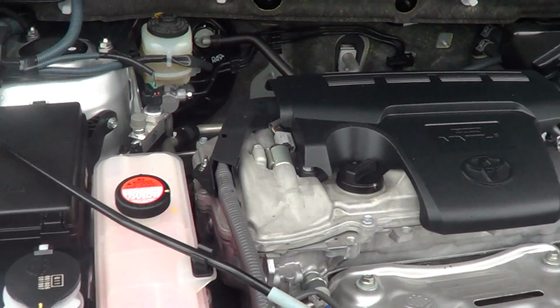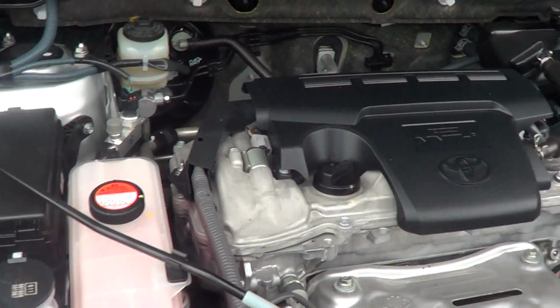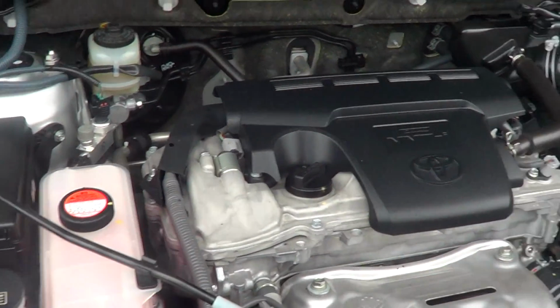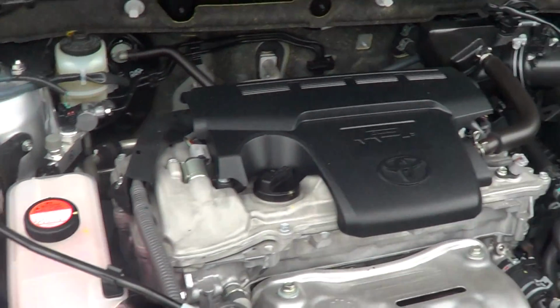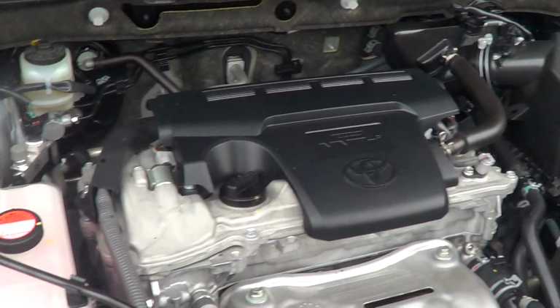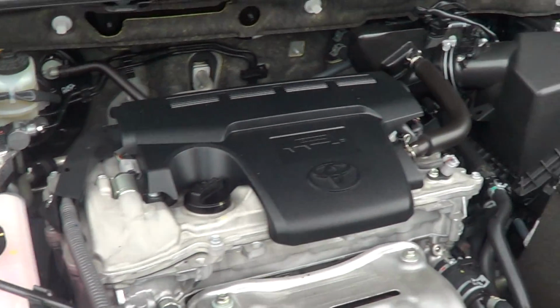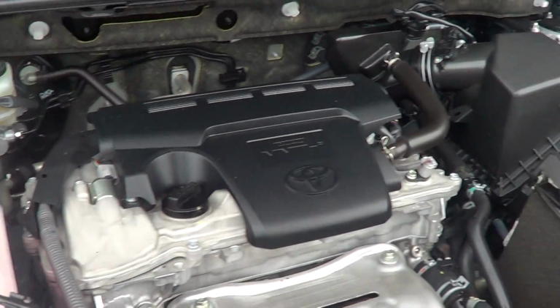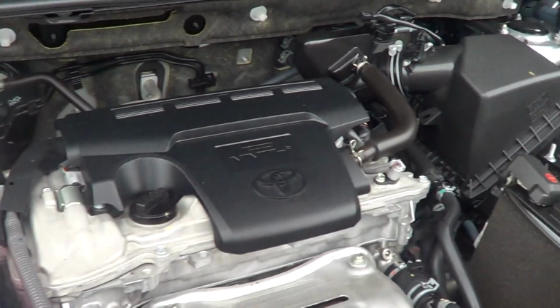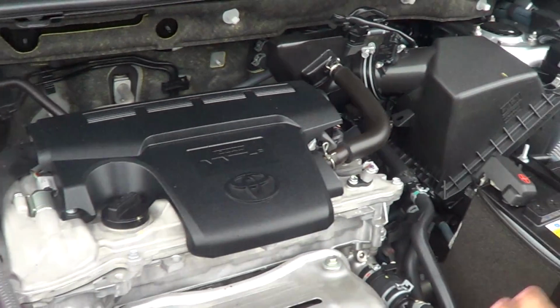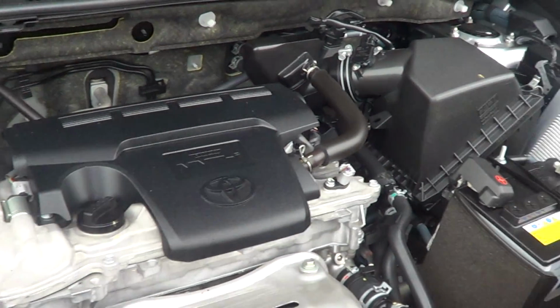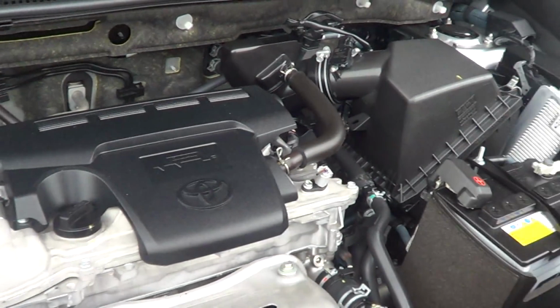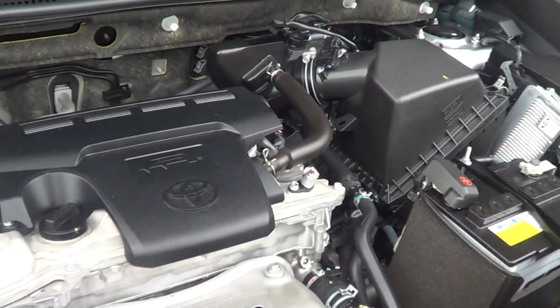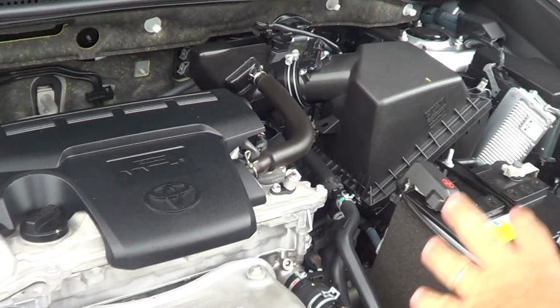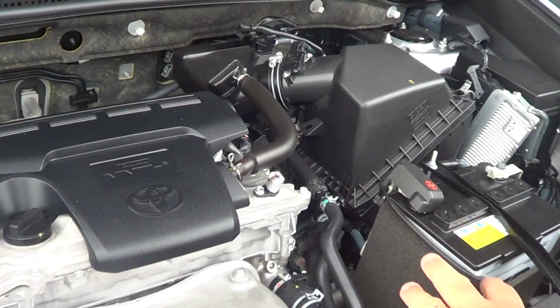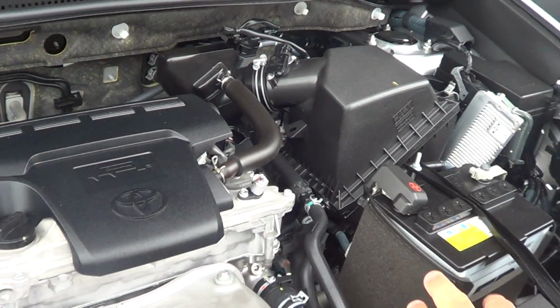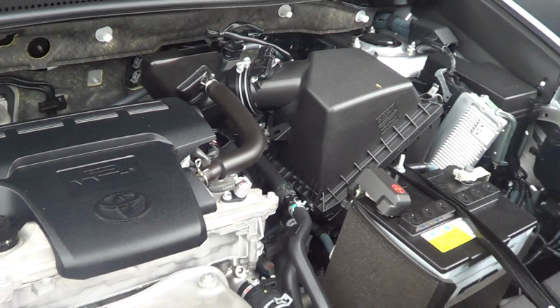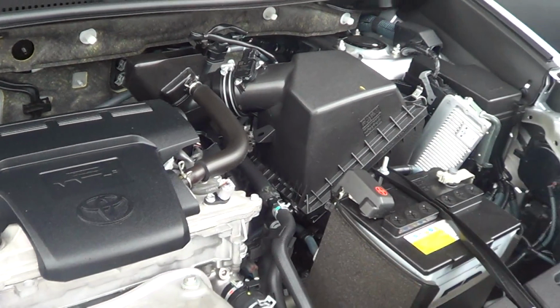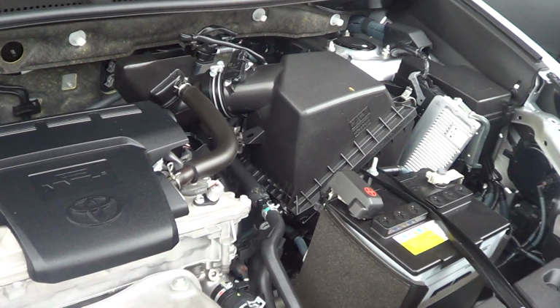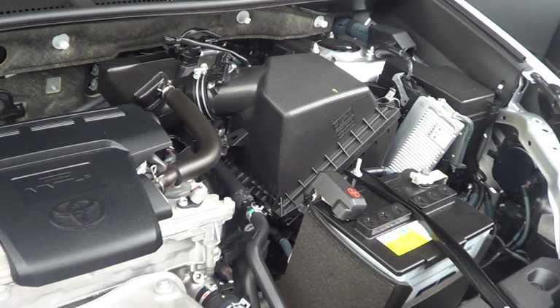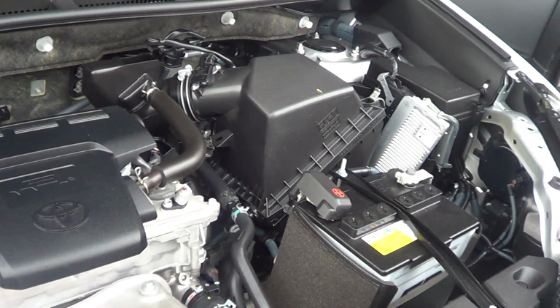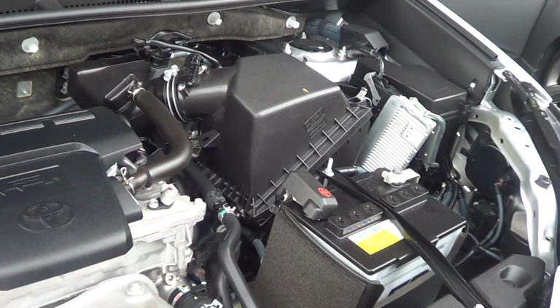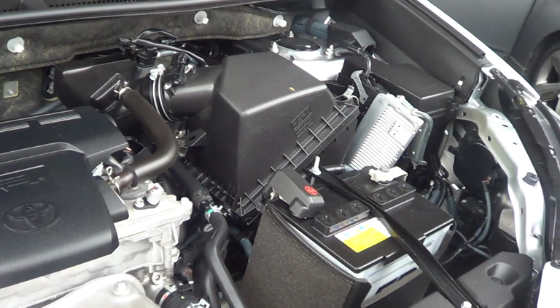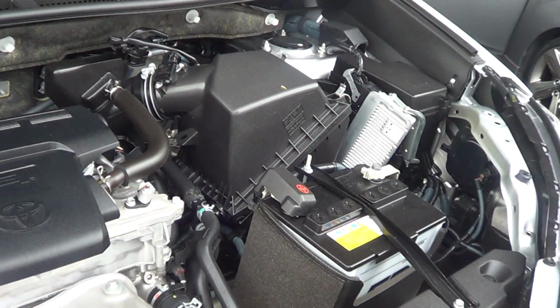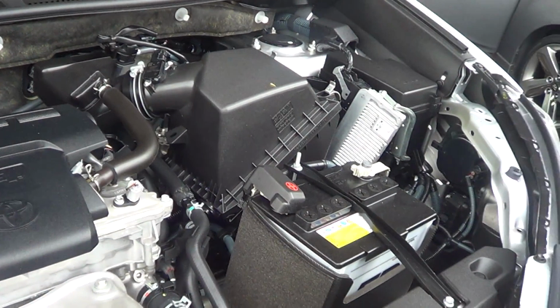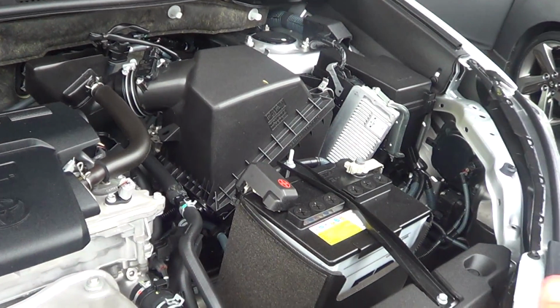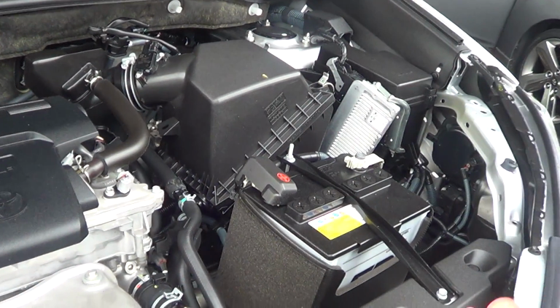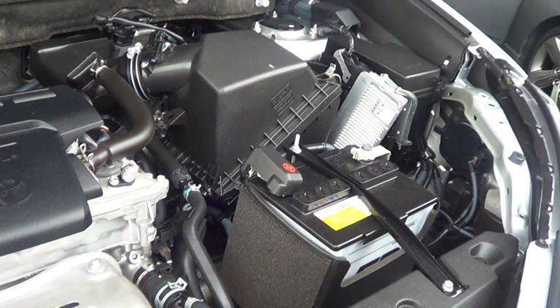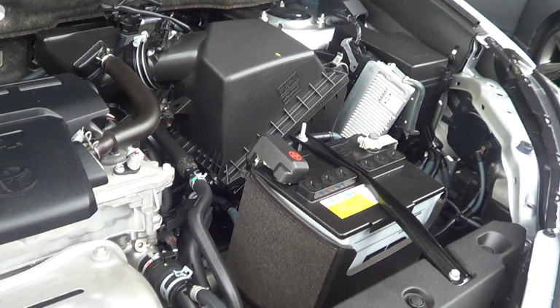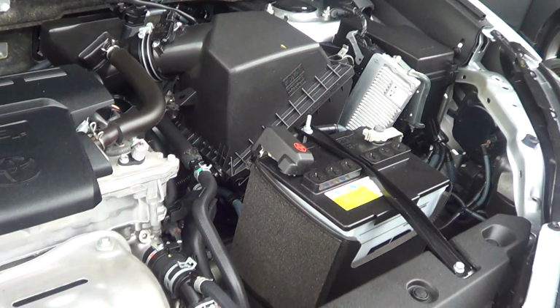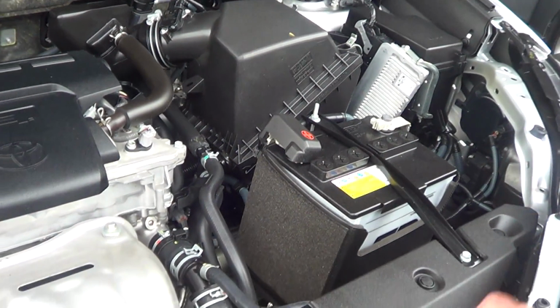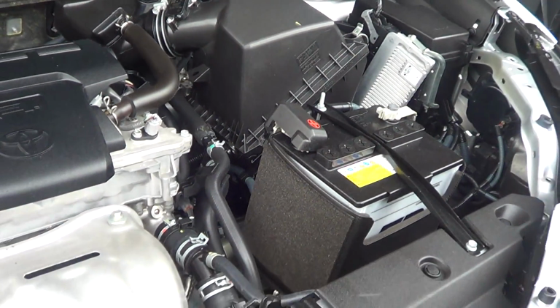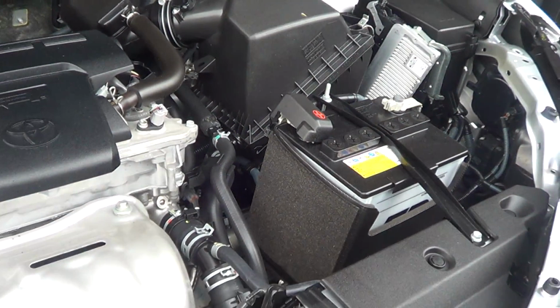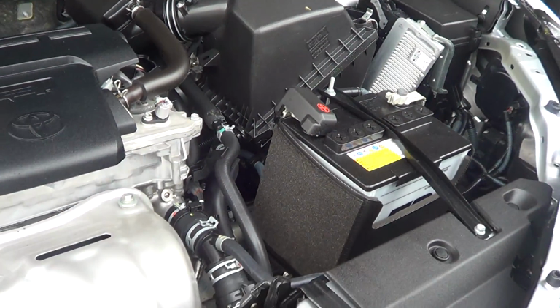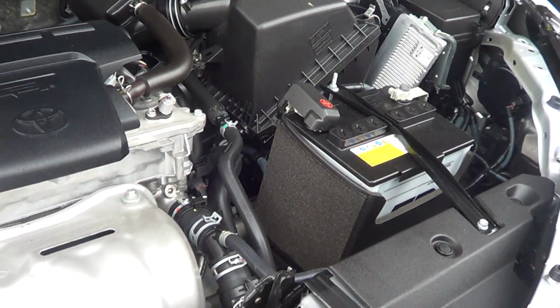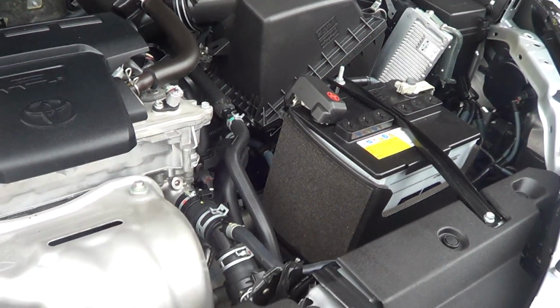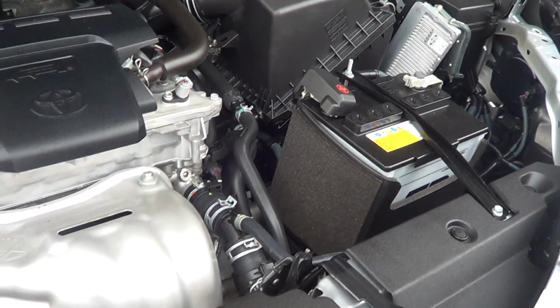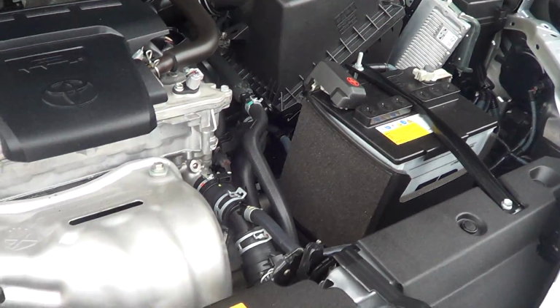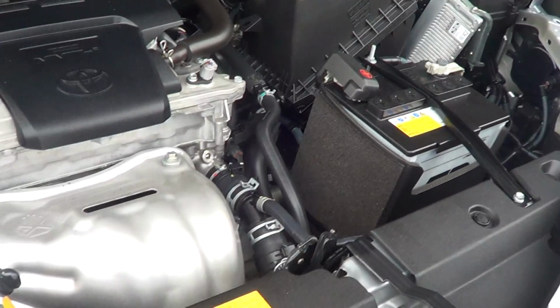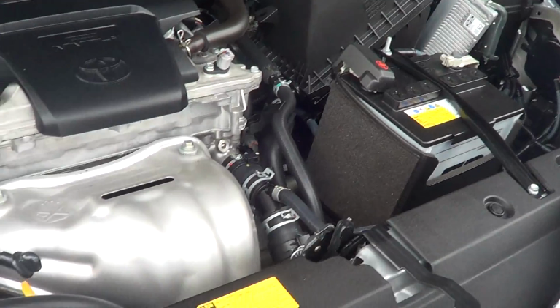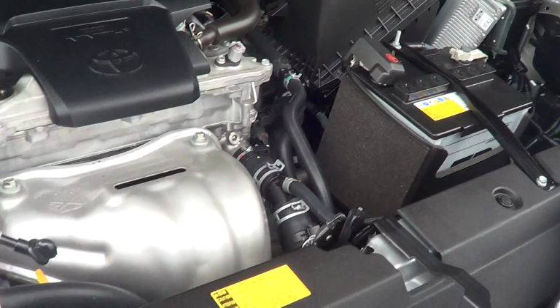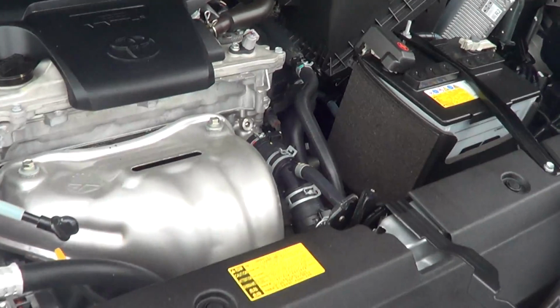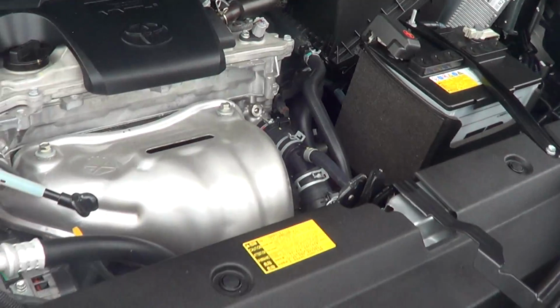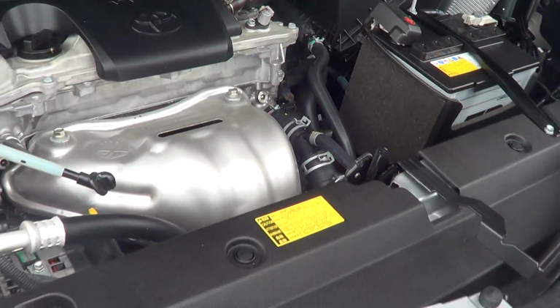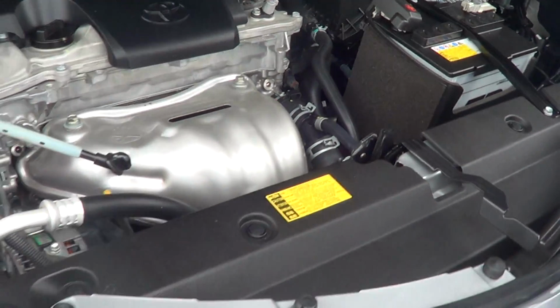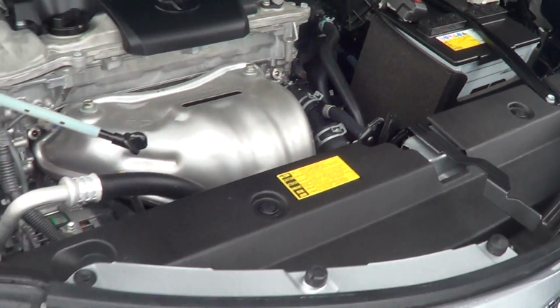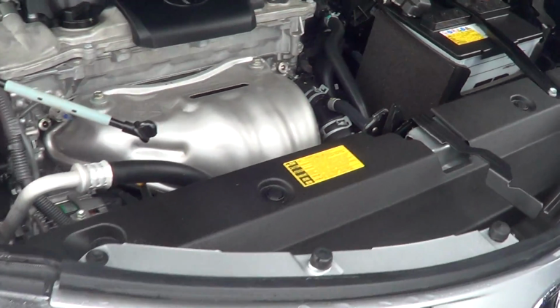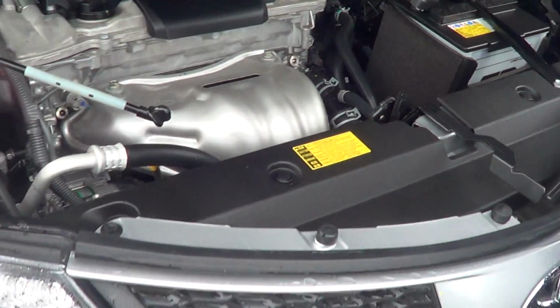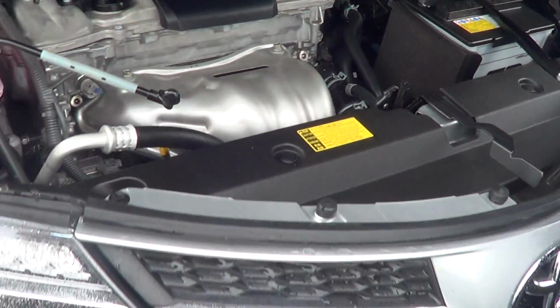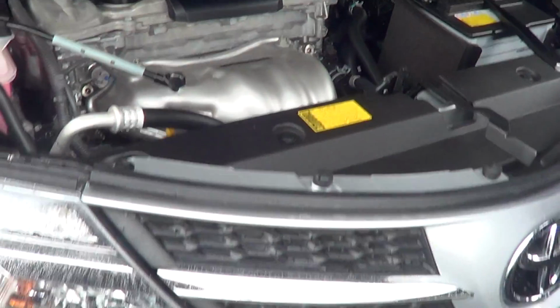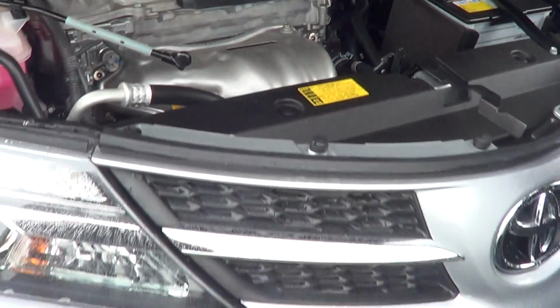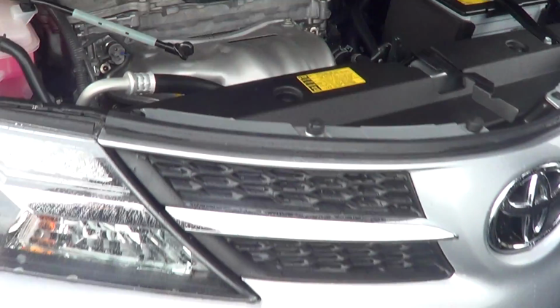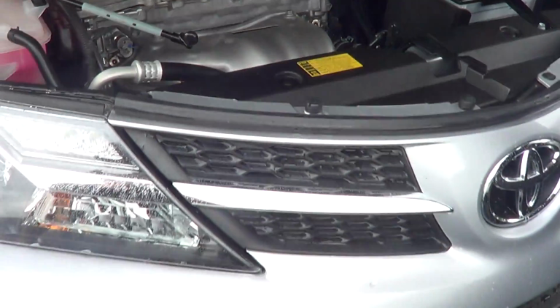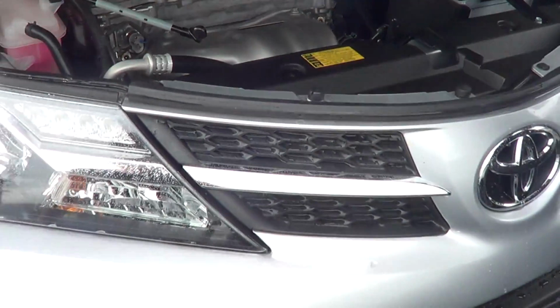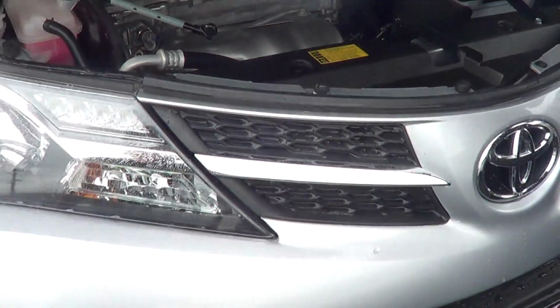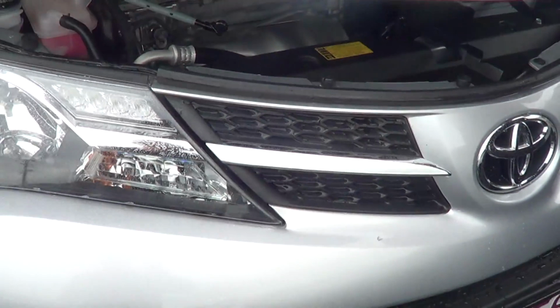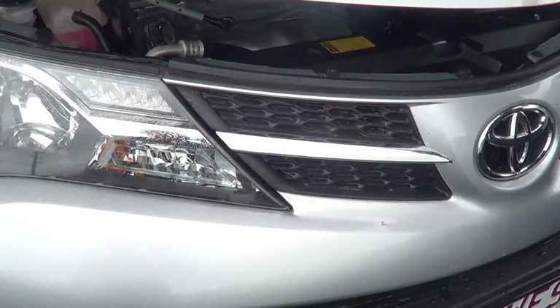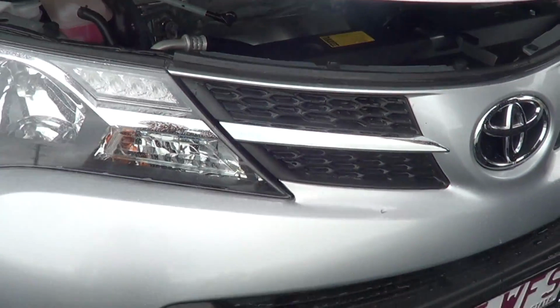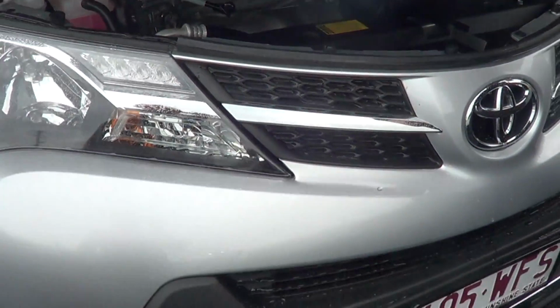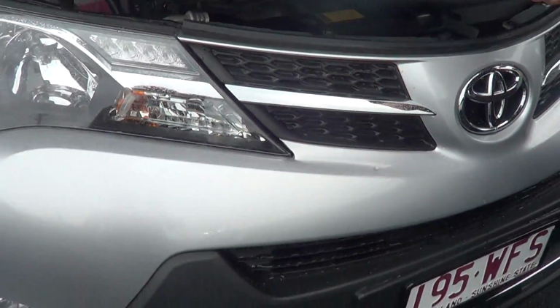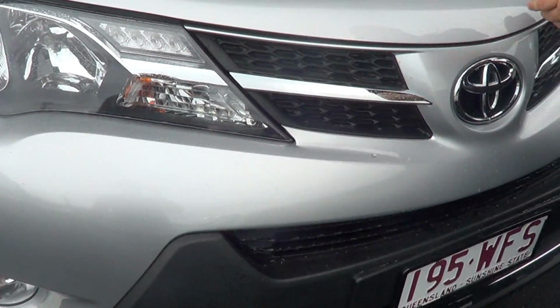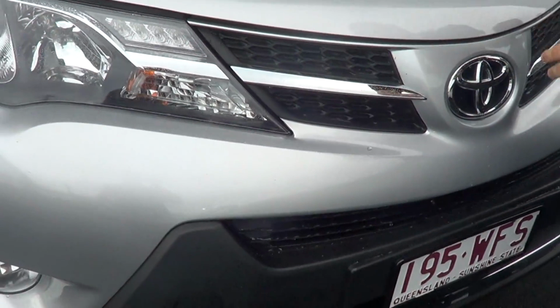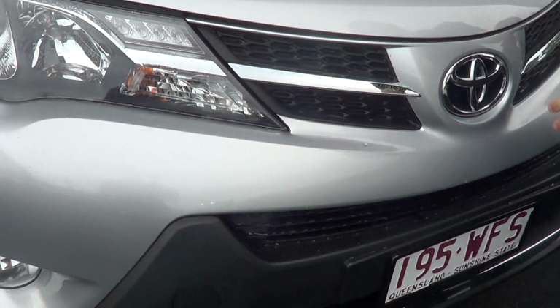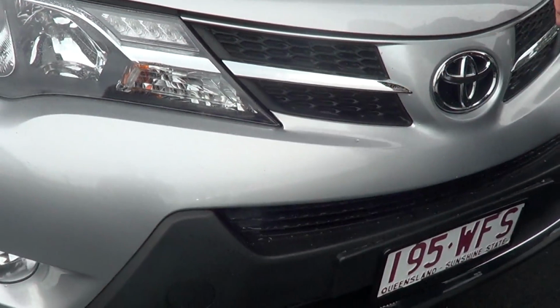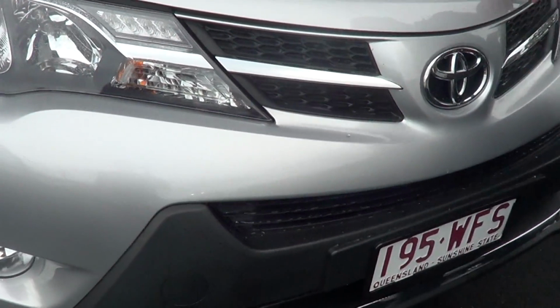I'll just show you inside here. It is quite clean. There's no oil dripping anywhere — very clean car.